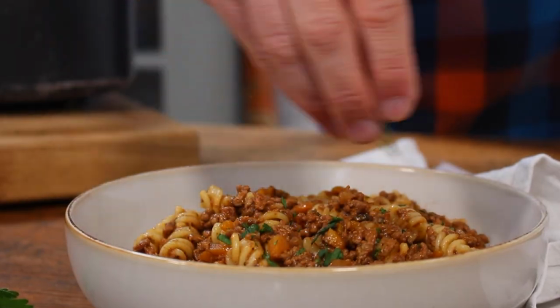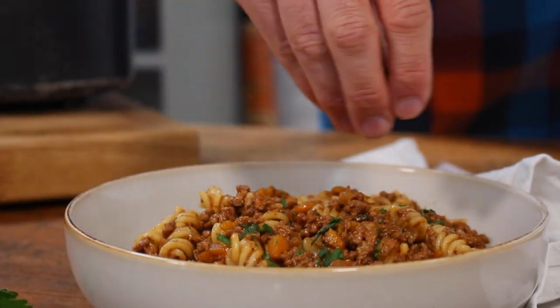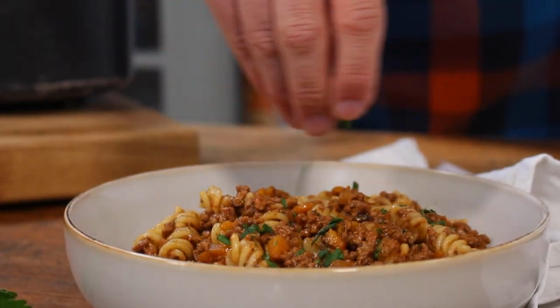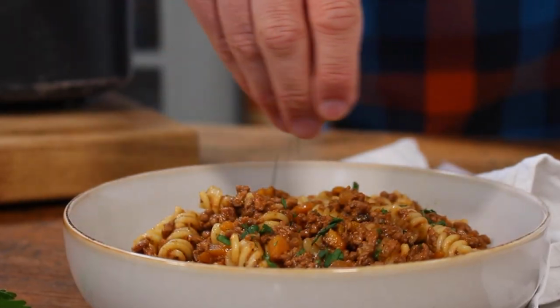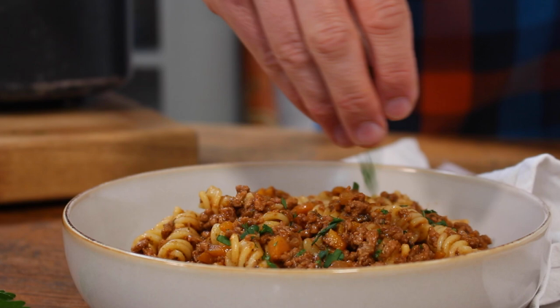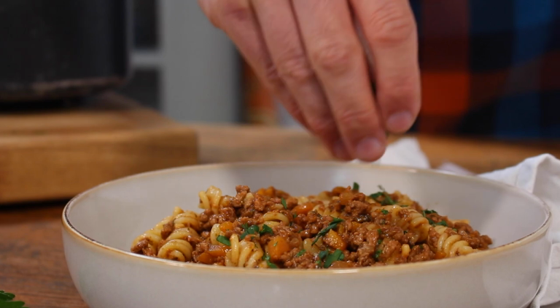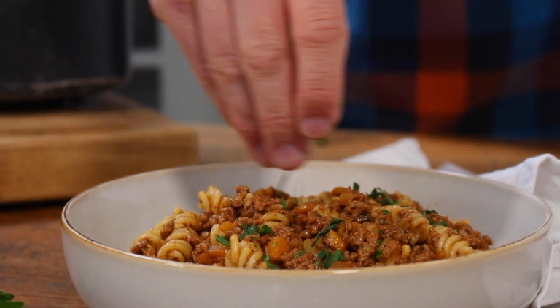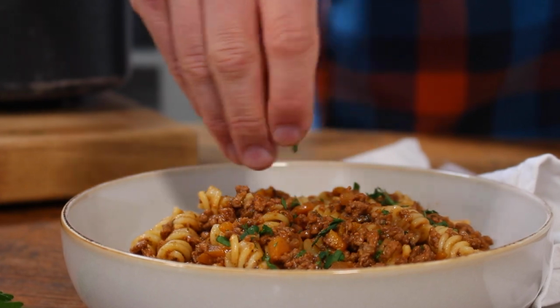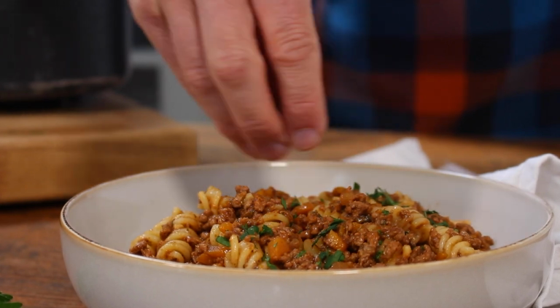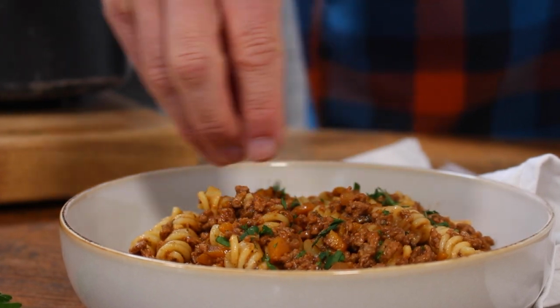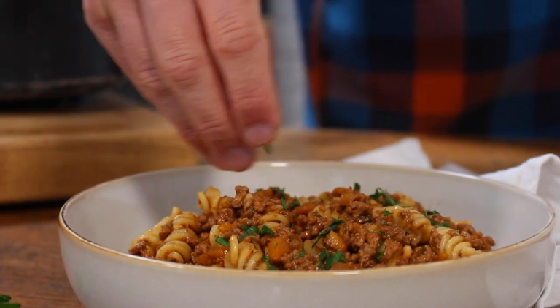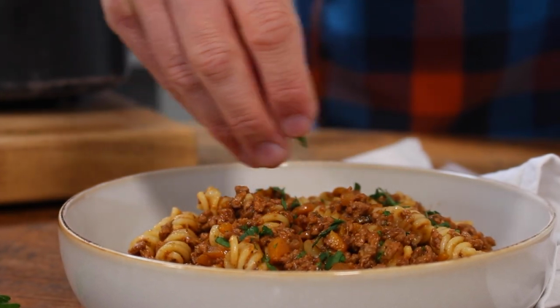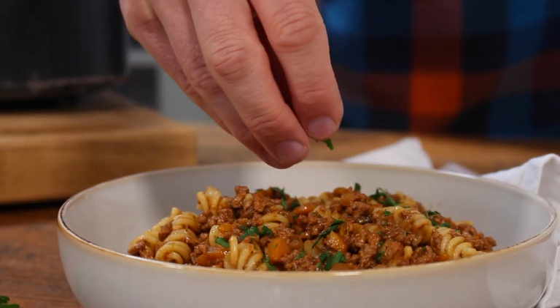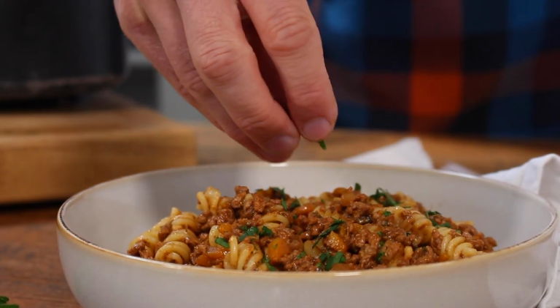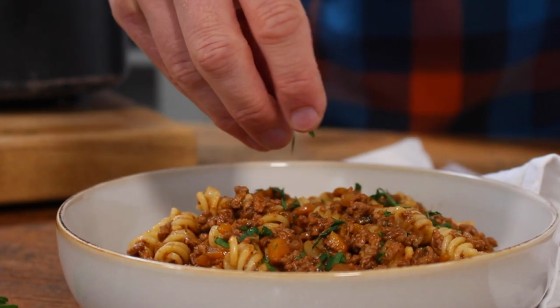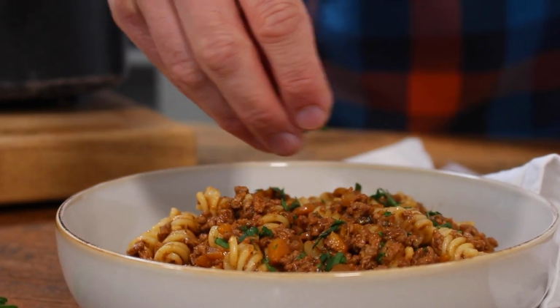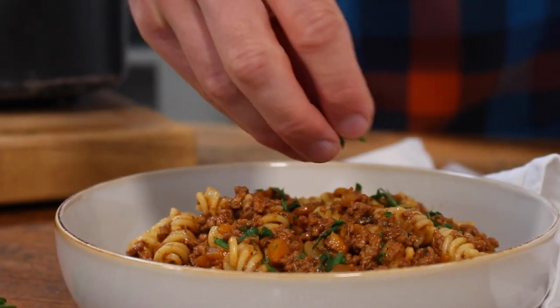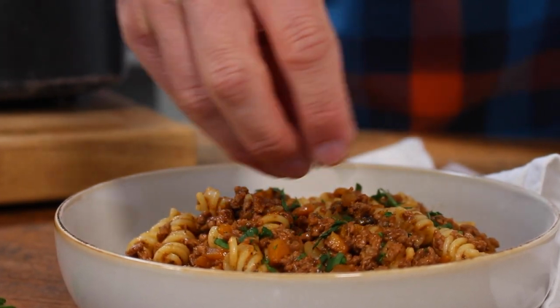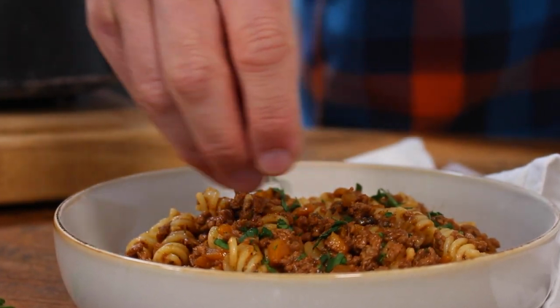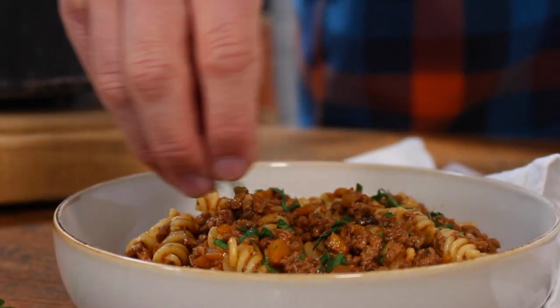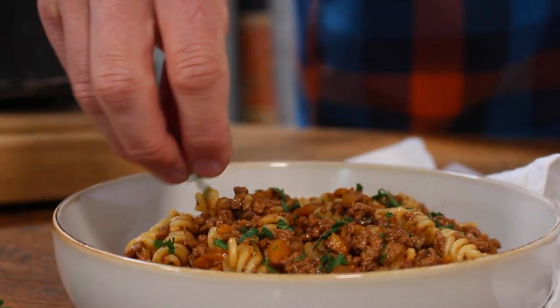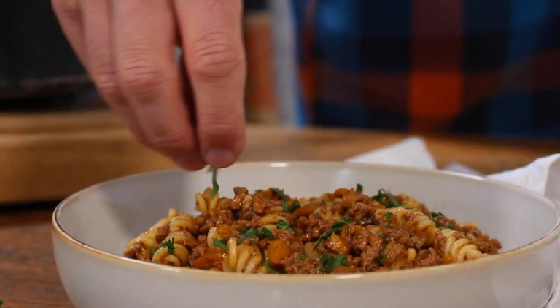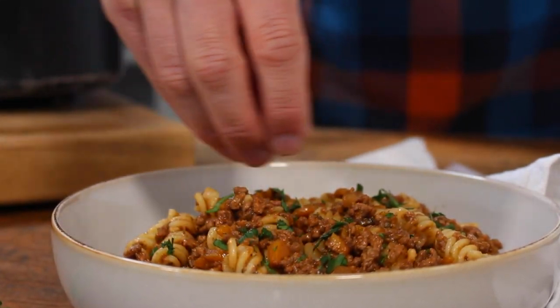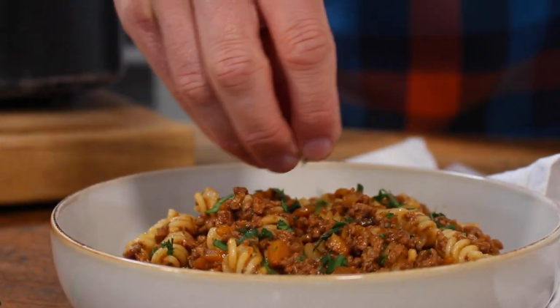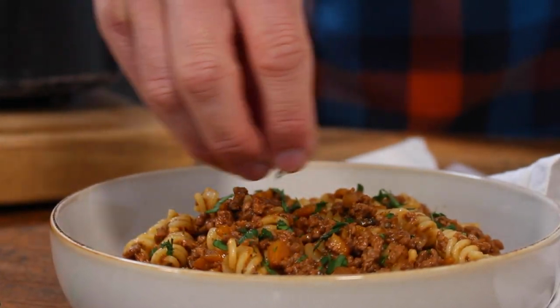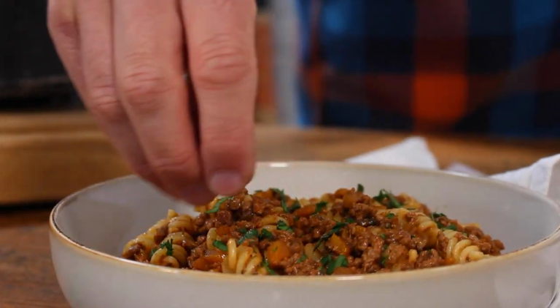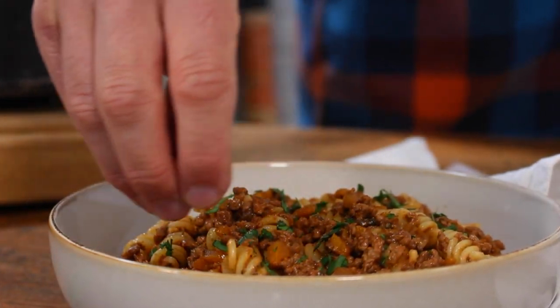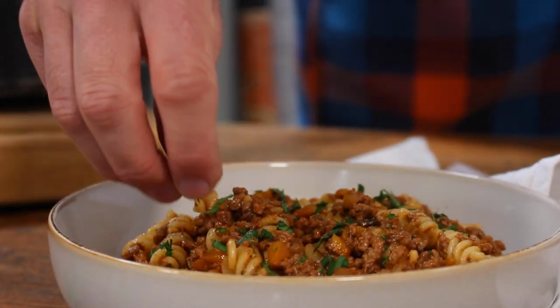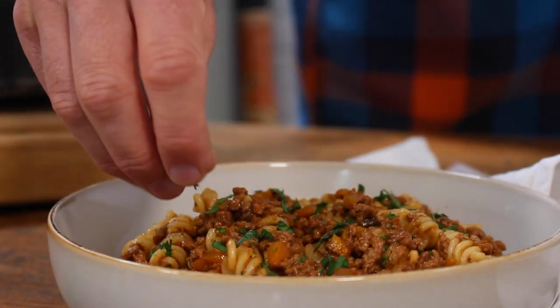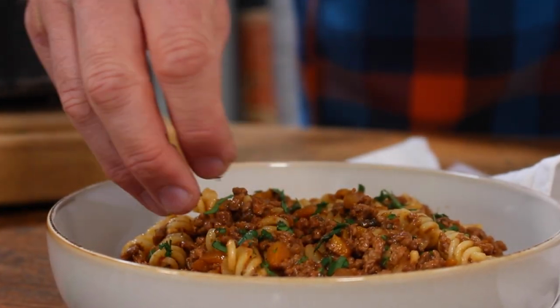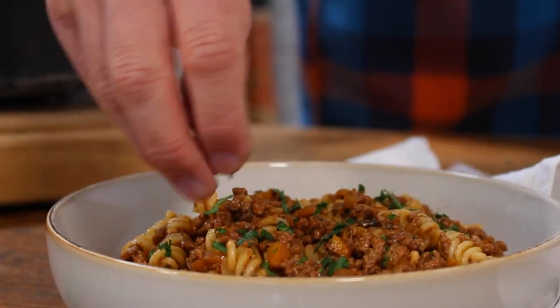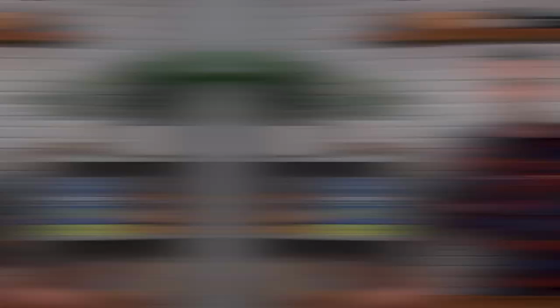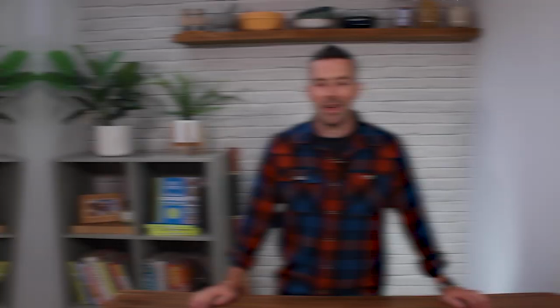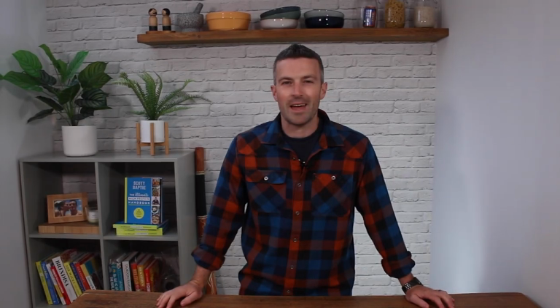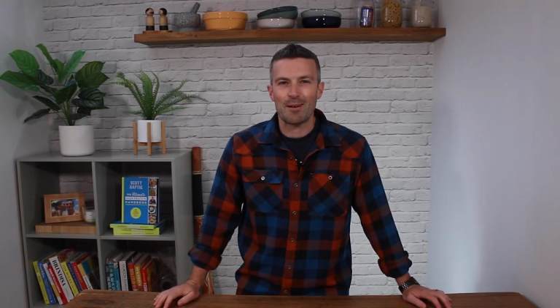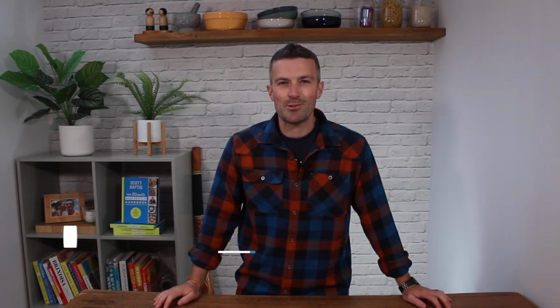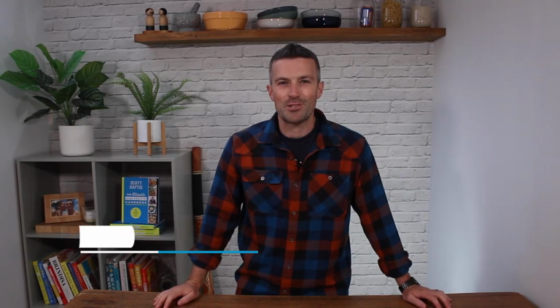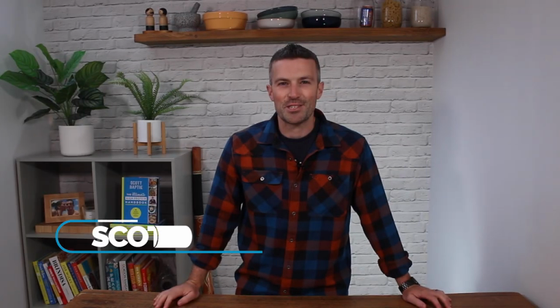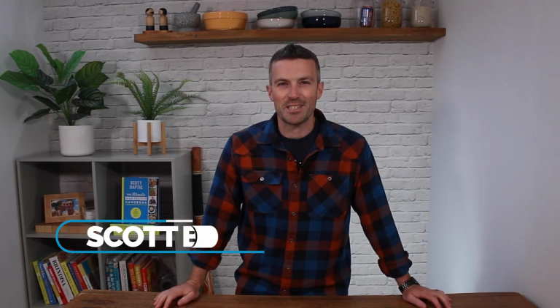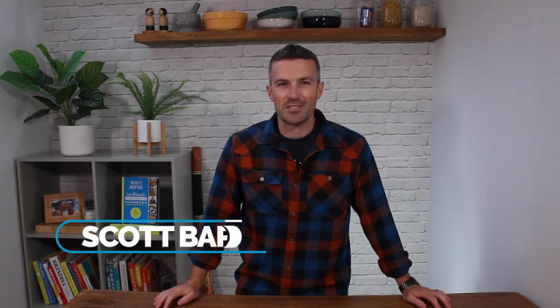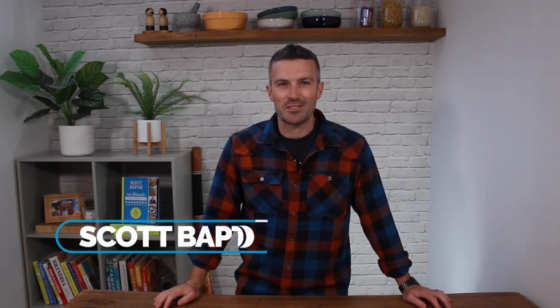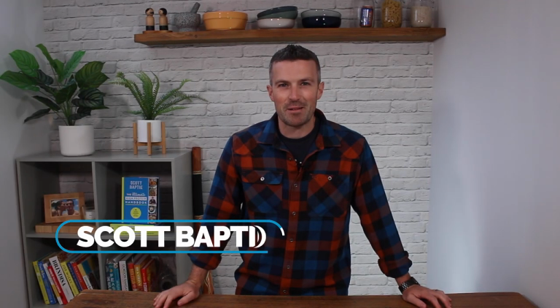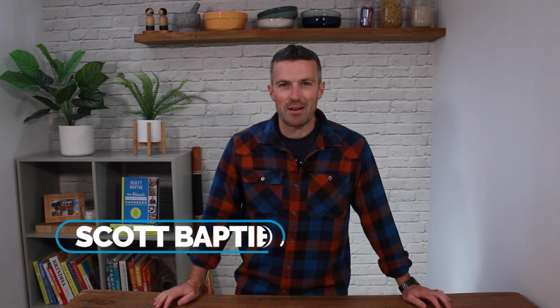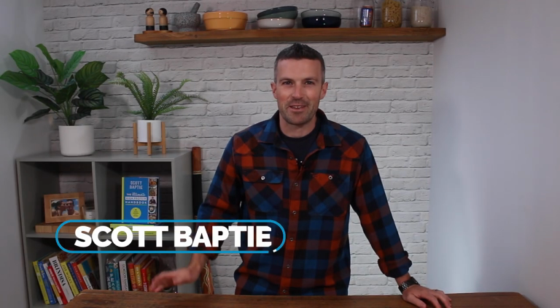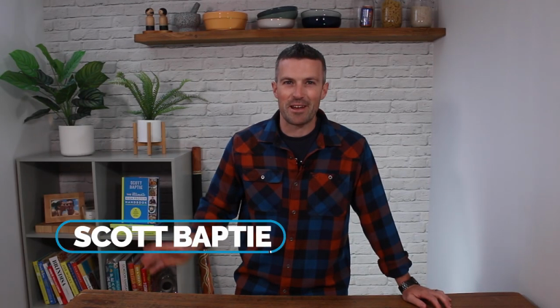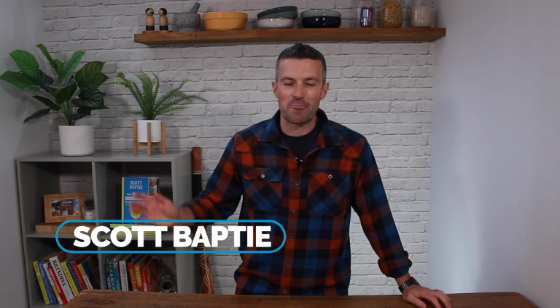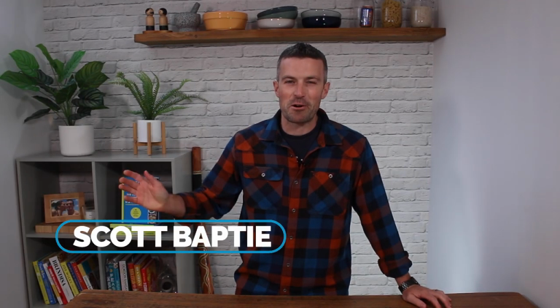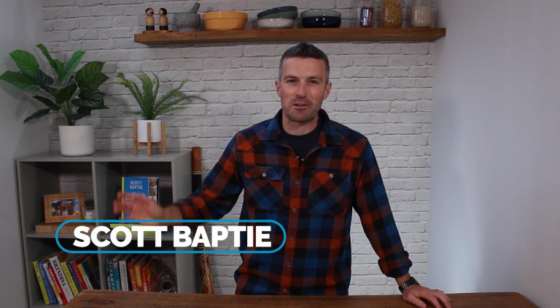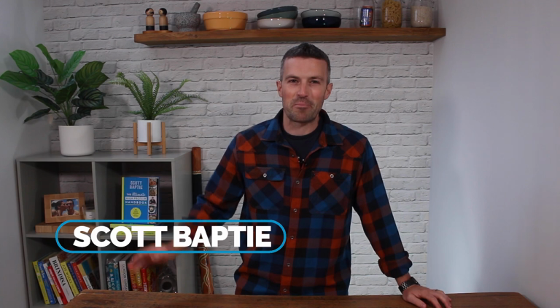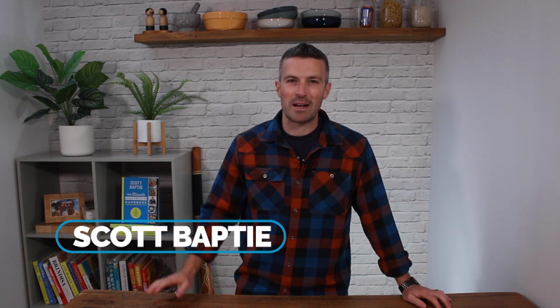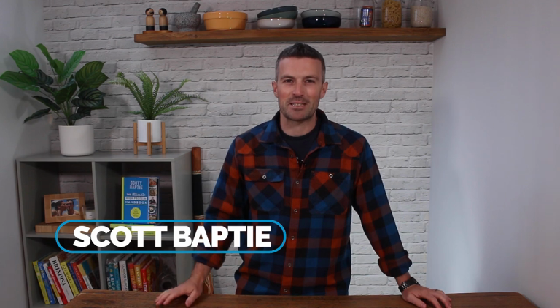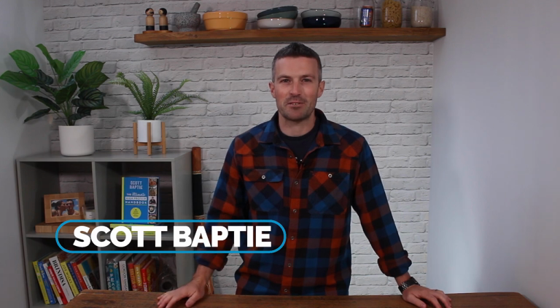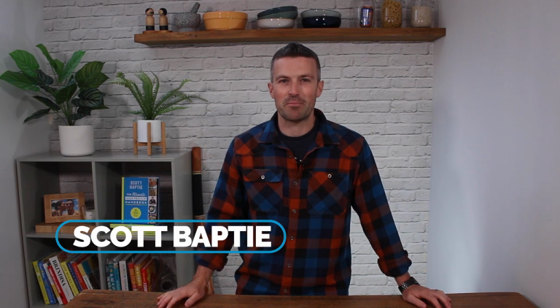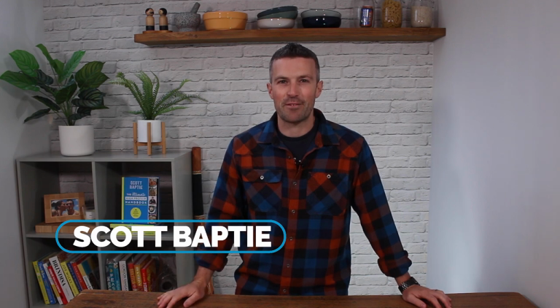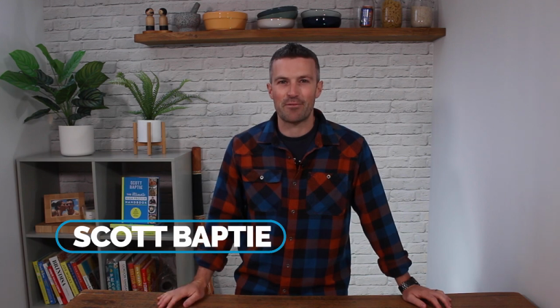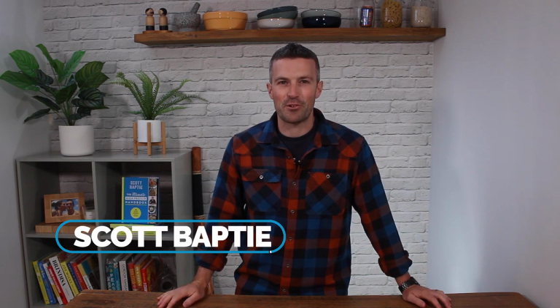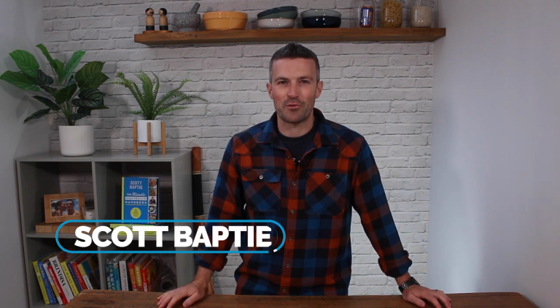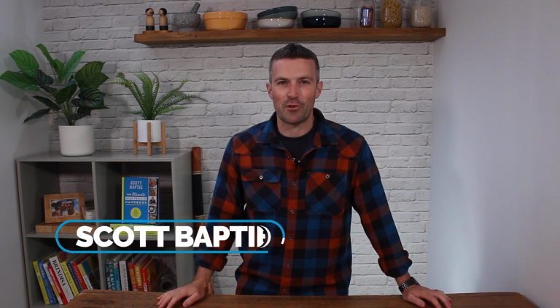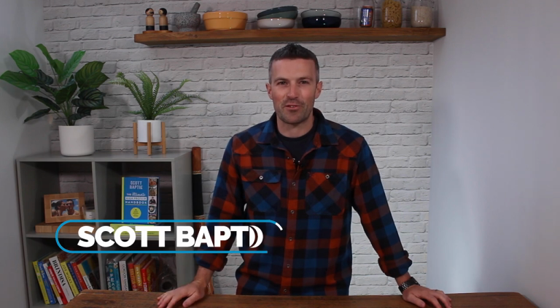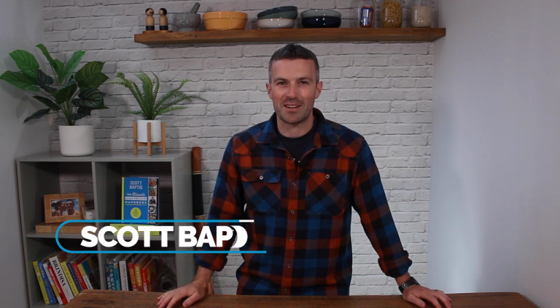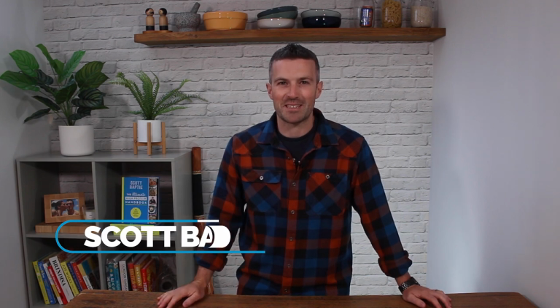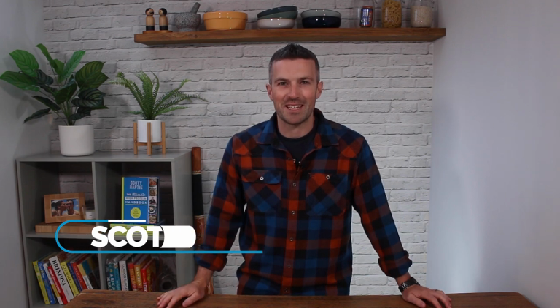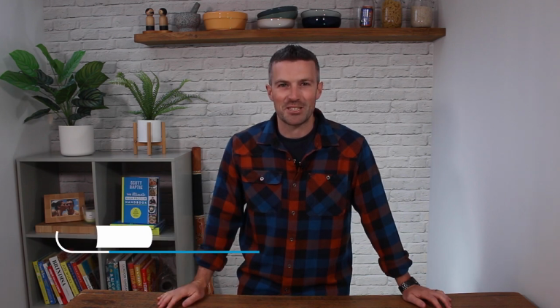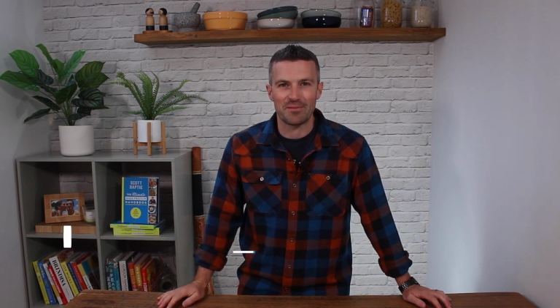It's great with pasta, on its own with veggies or even in a sandwich. Hey I'm Mitch, this is Scott Babte and welcome back to my Food for Fitness kitchen.